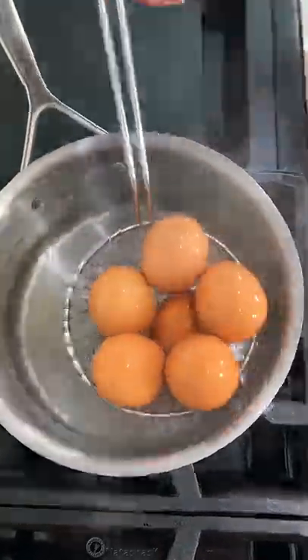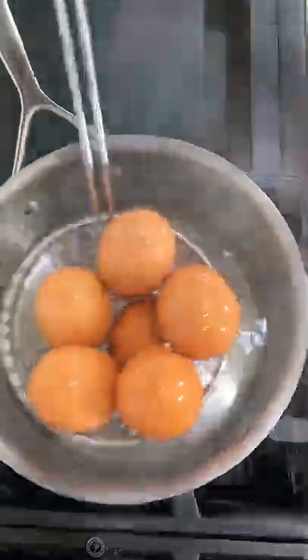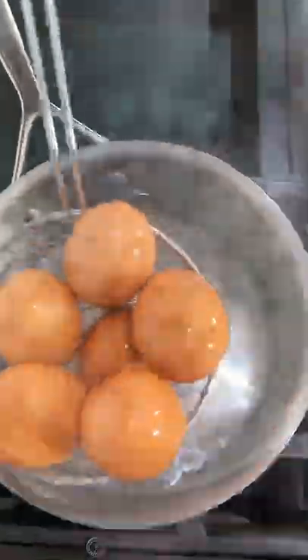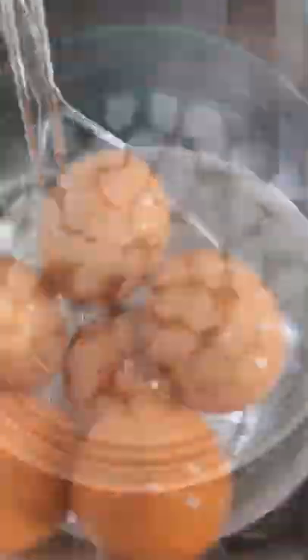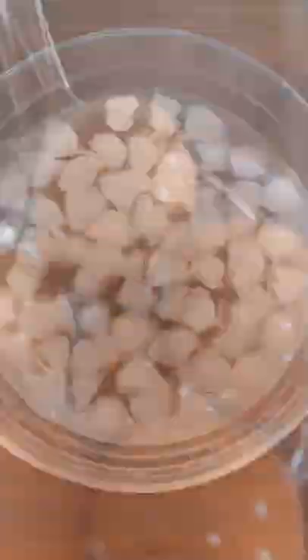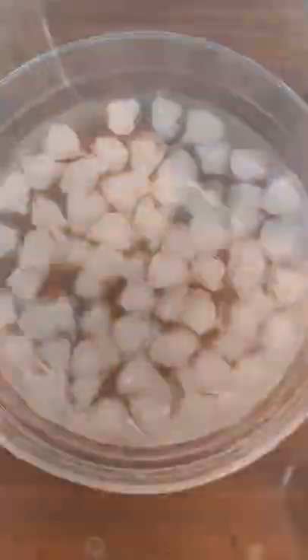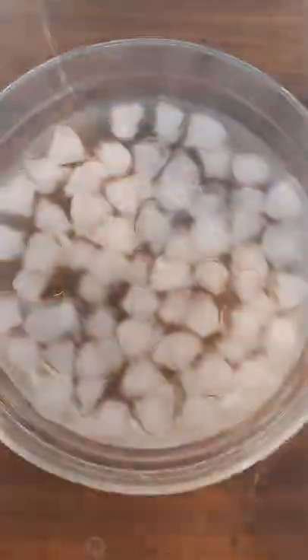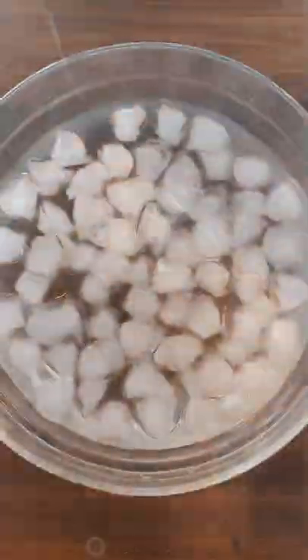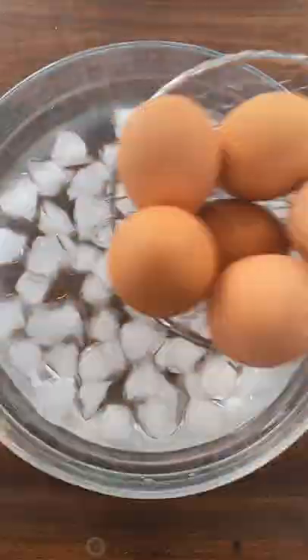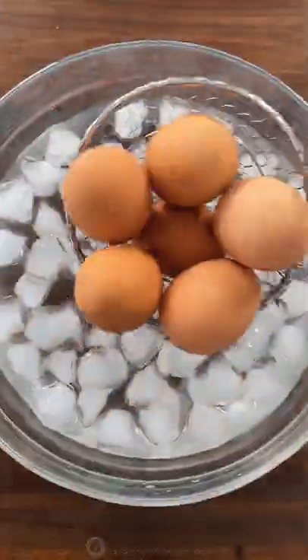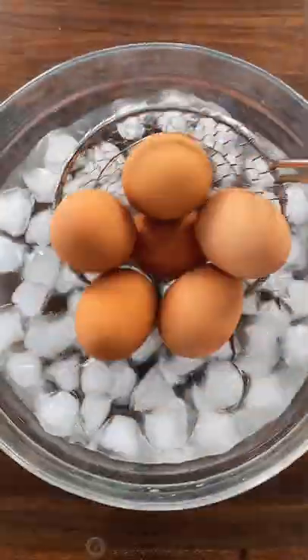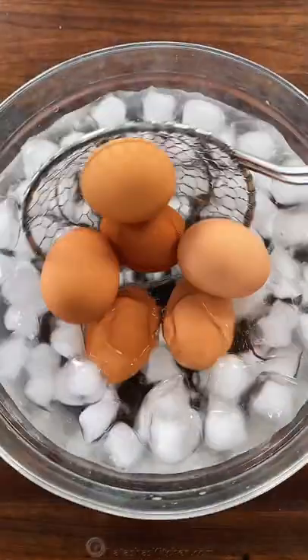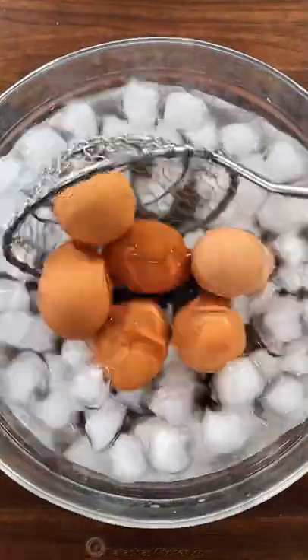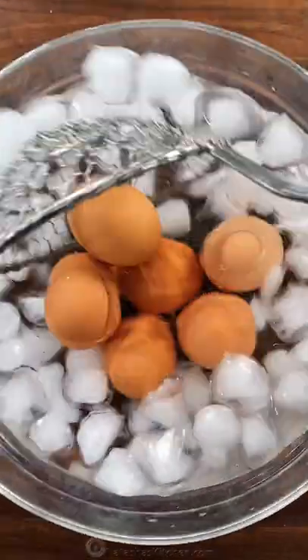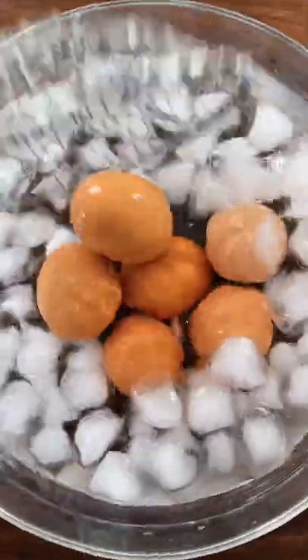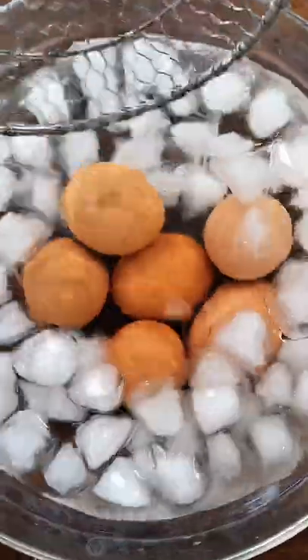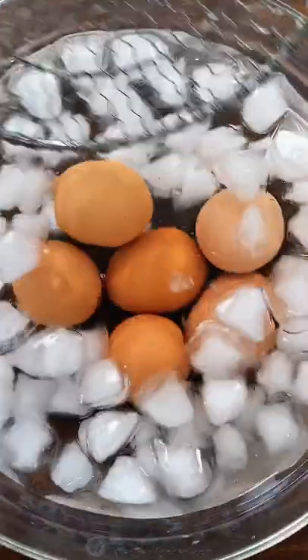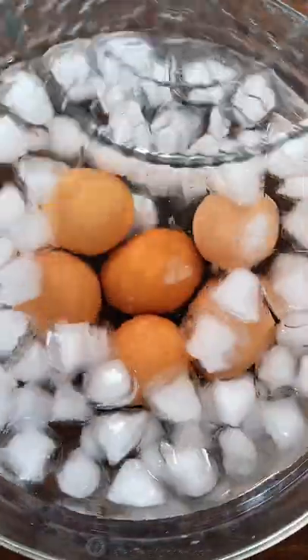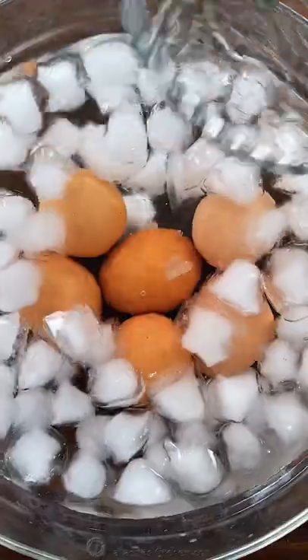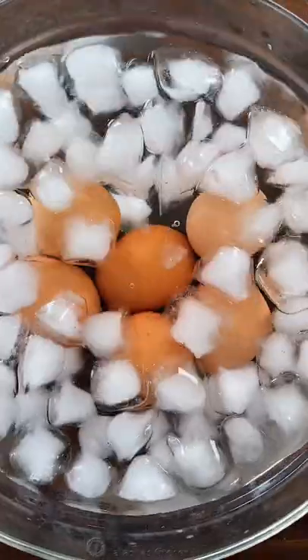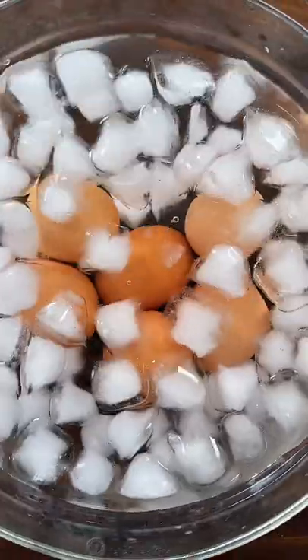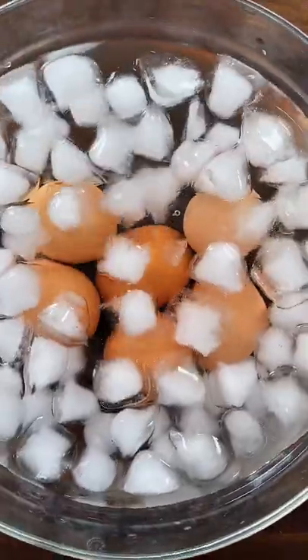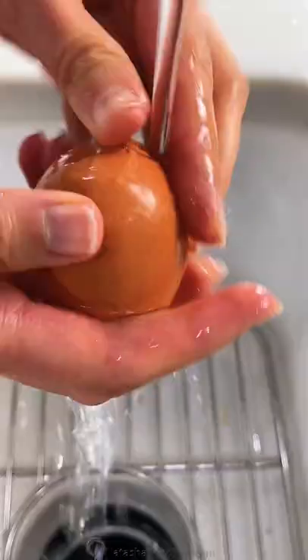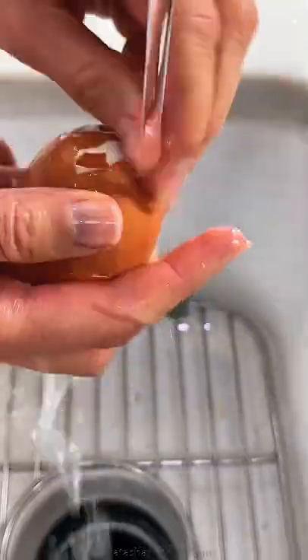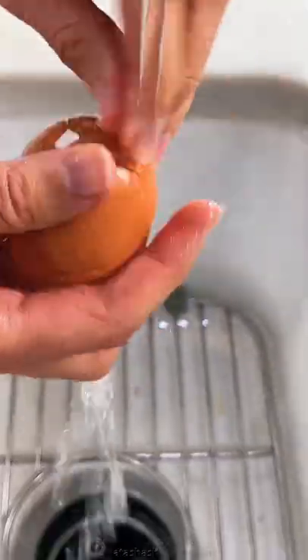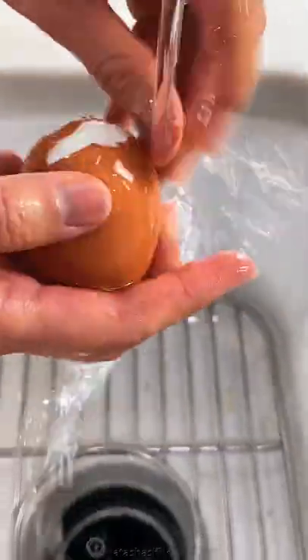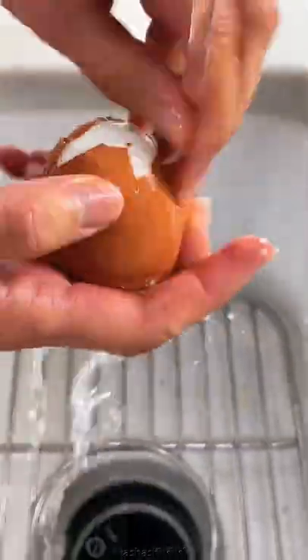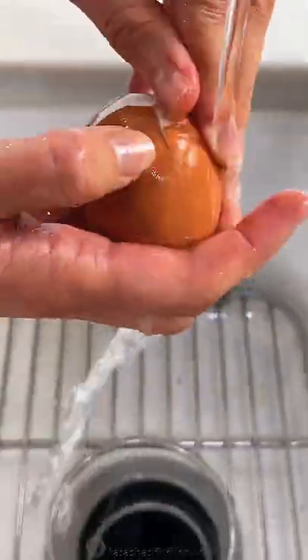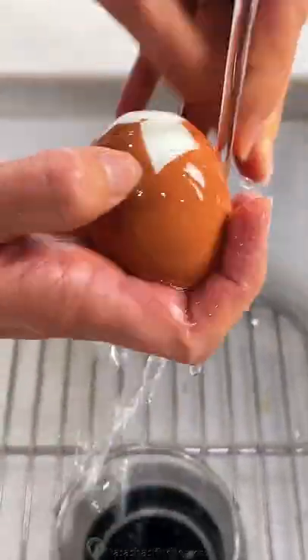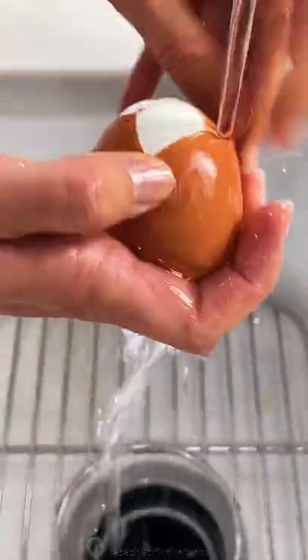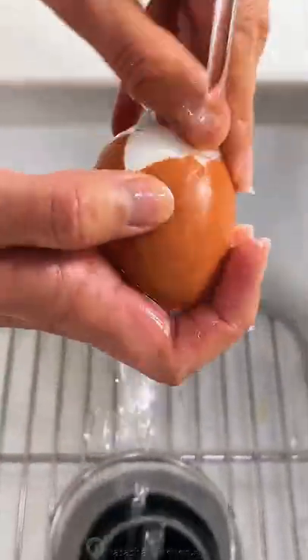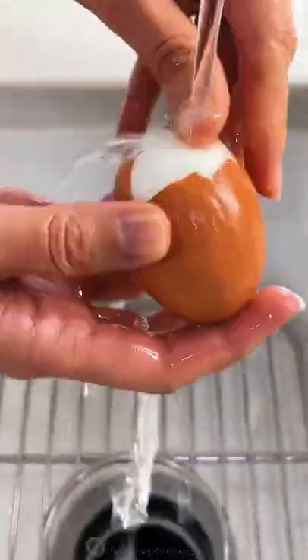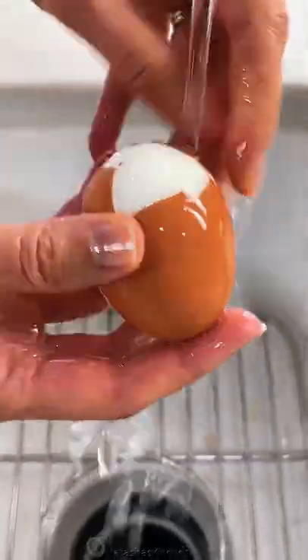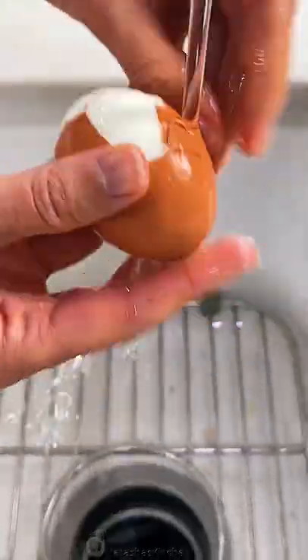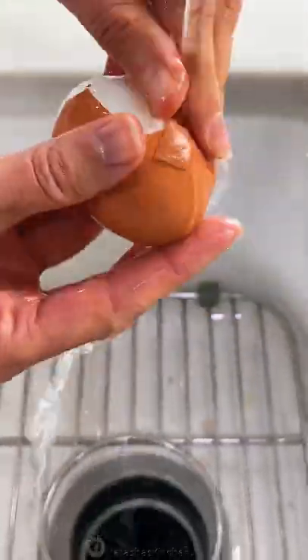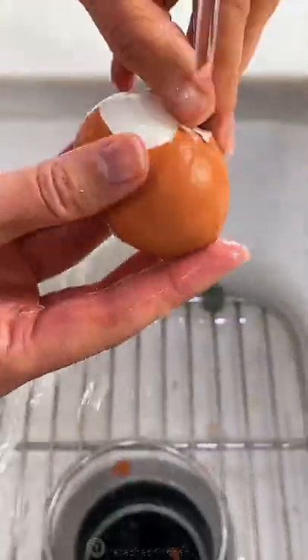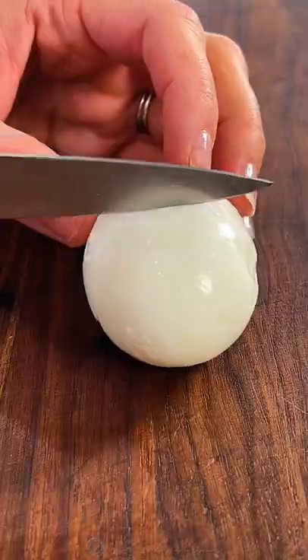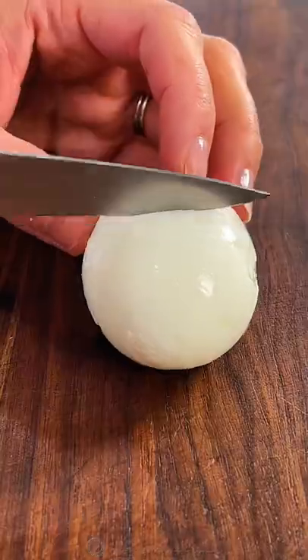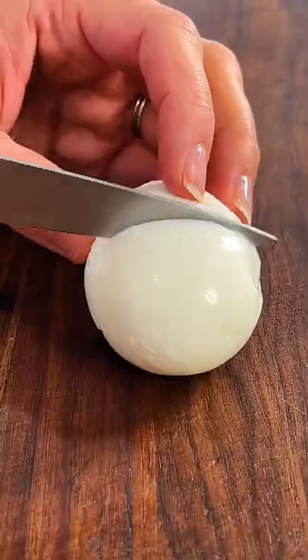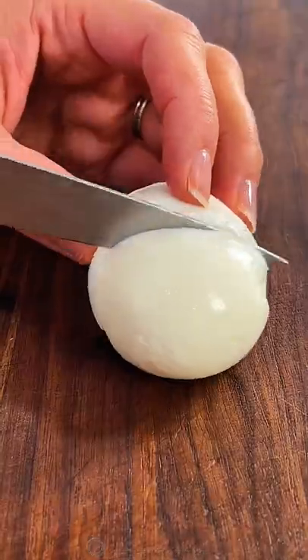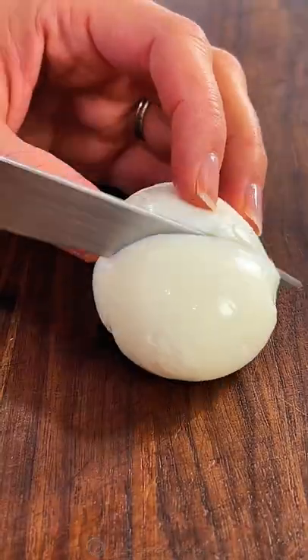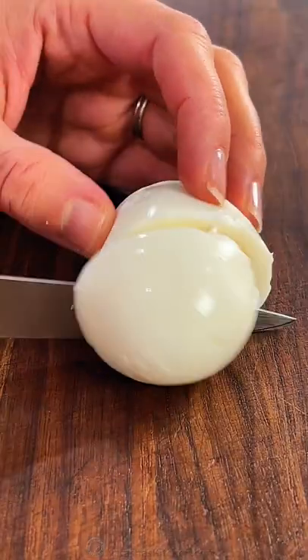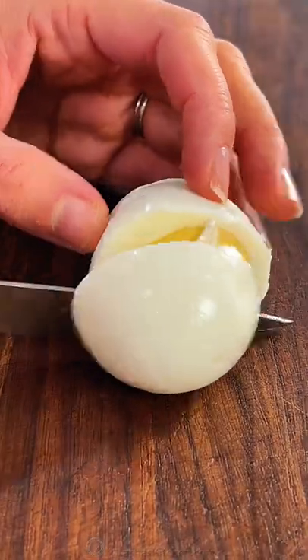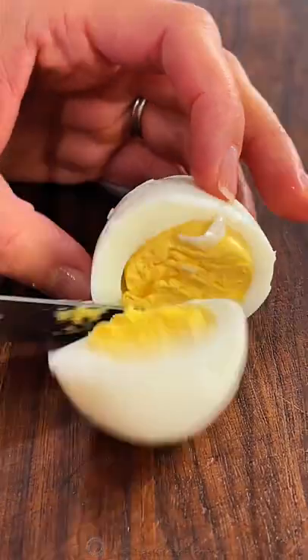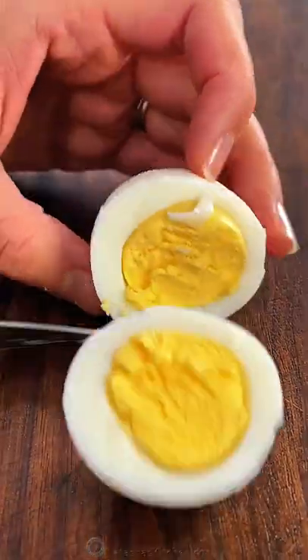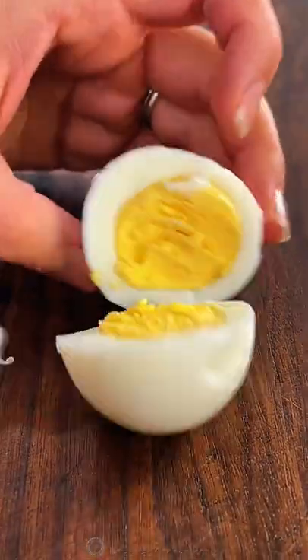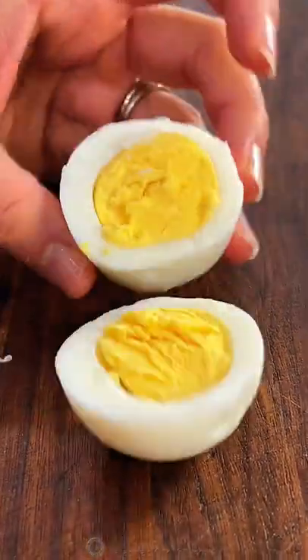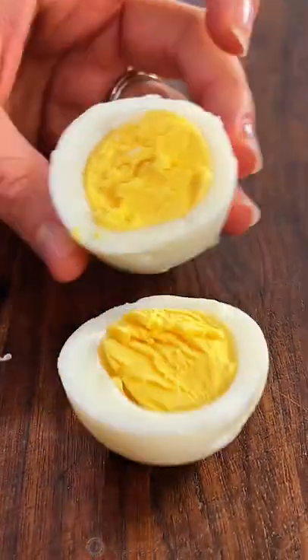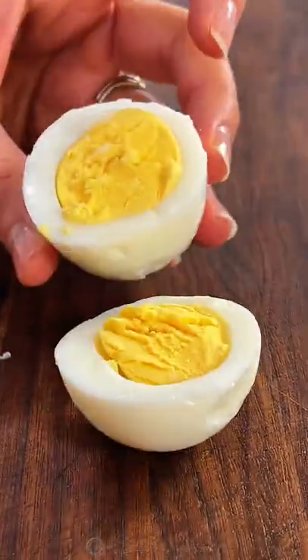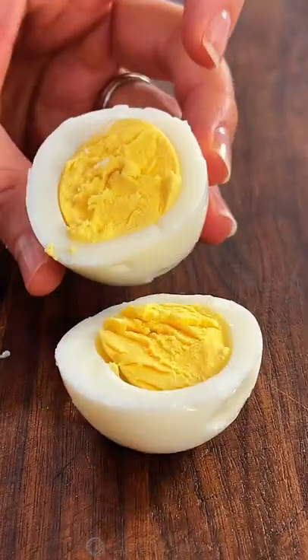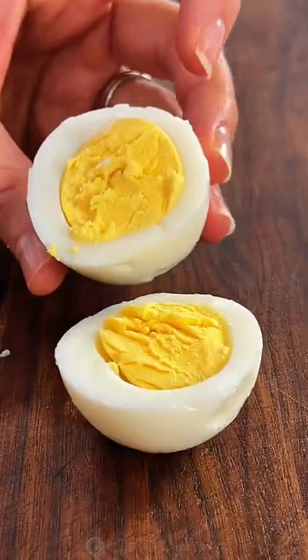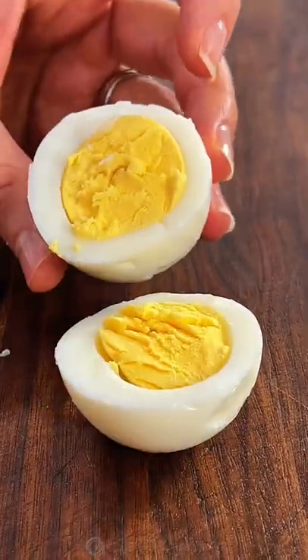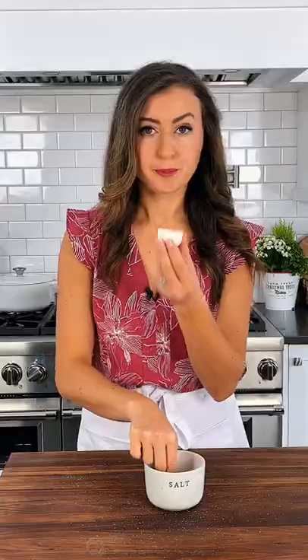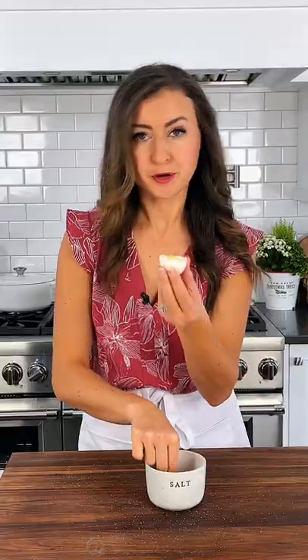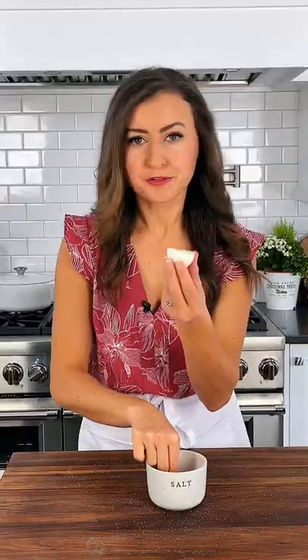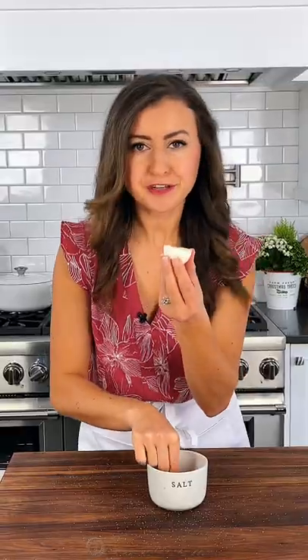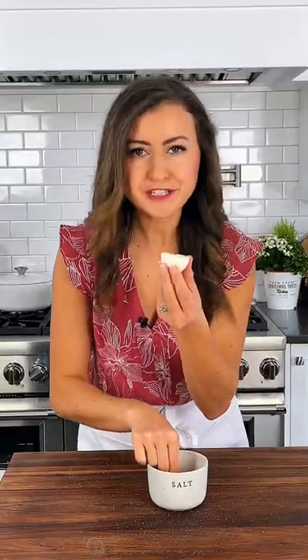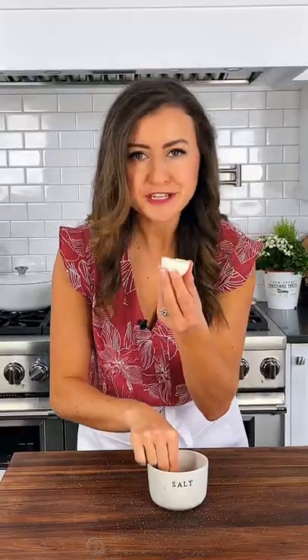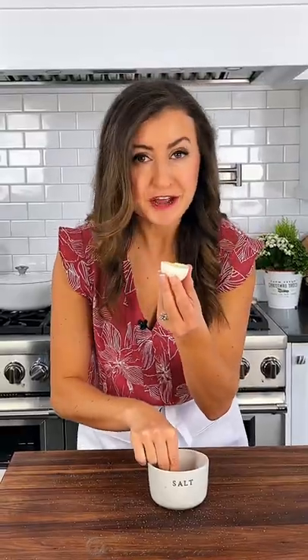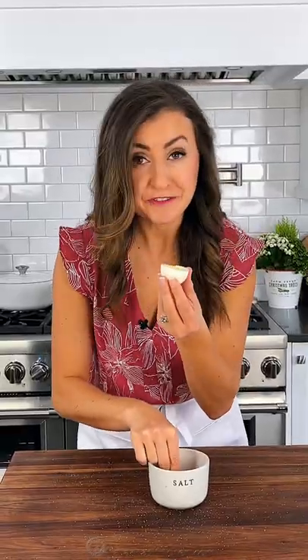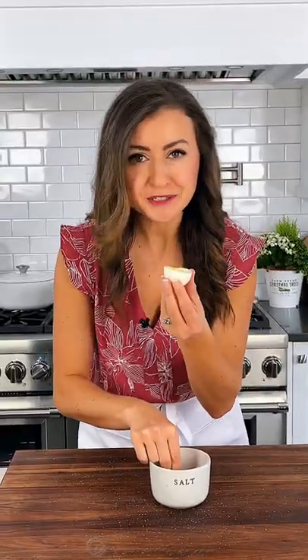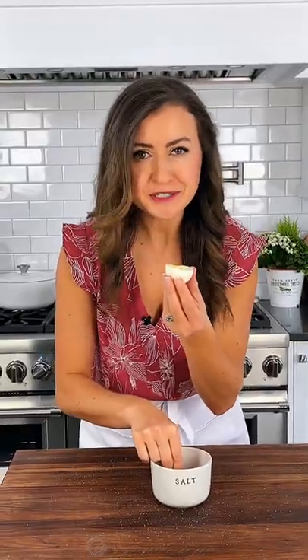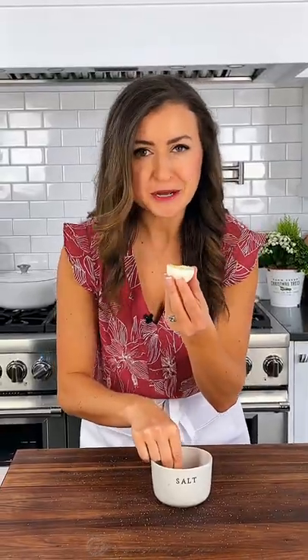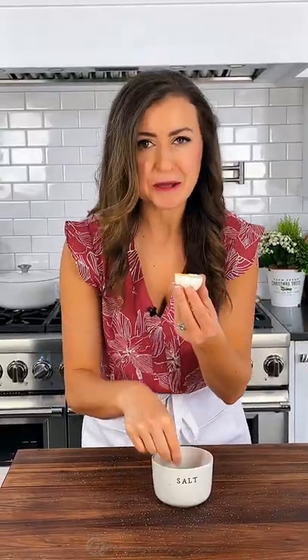Immediately transfer them to a bowl of ice water. Once they're cooled down, peel them under running water. Perfect every time.